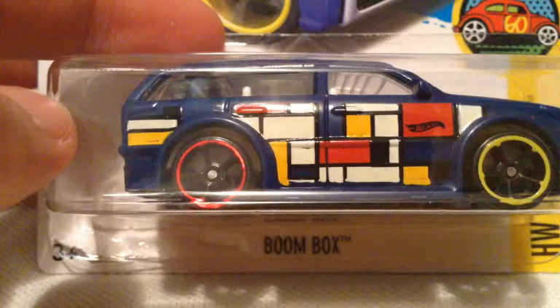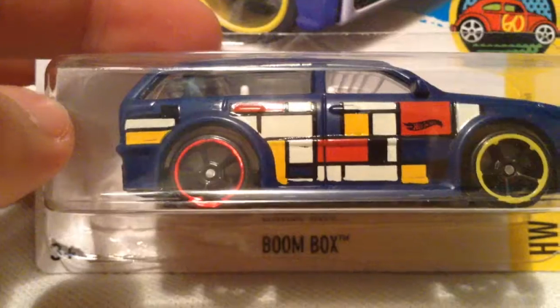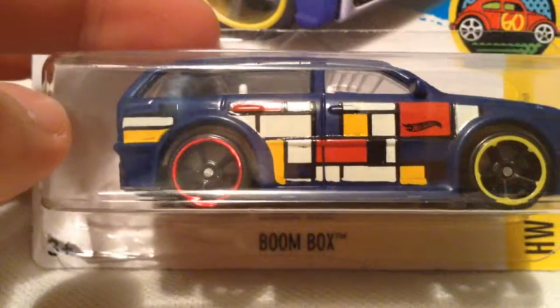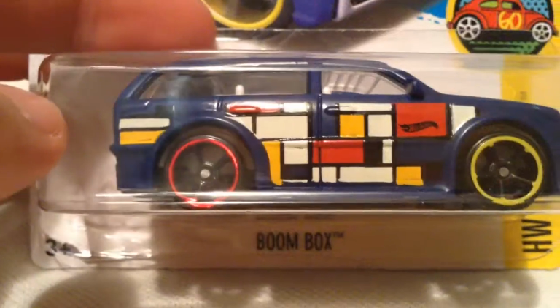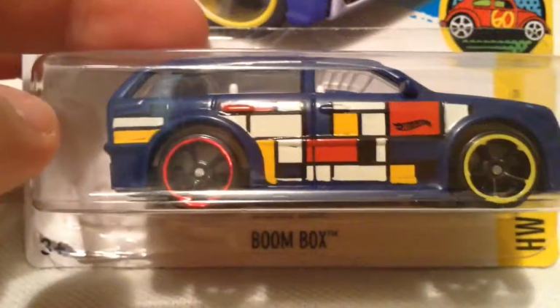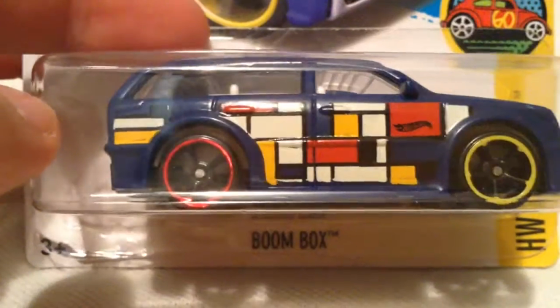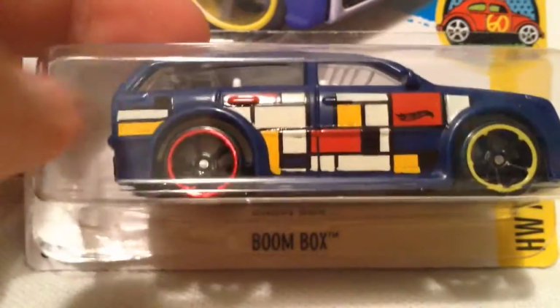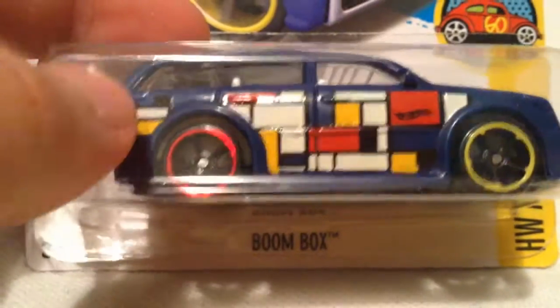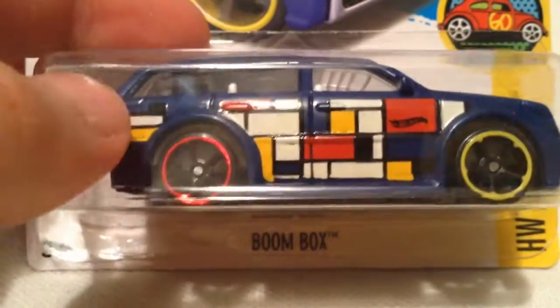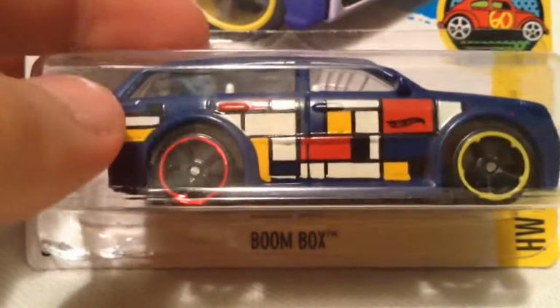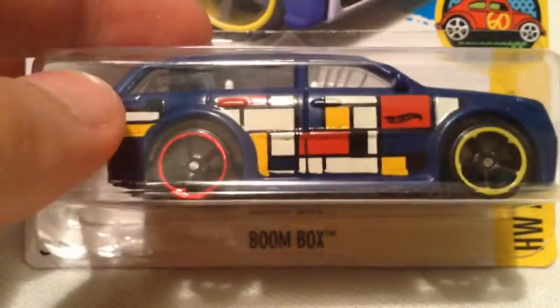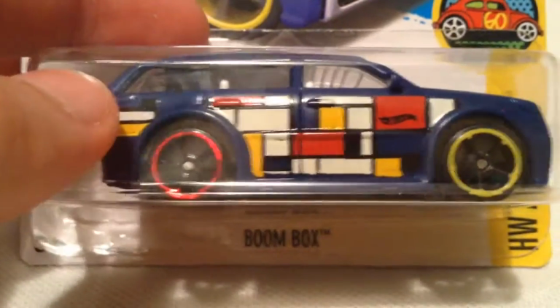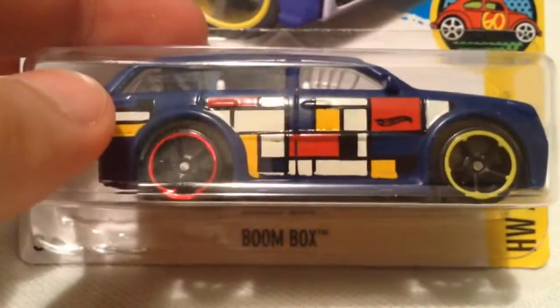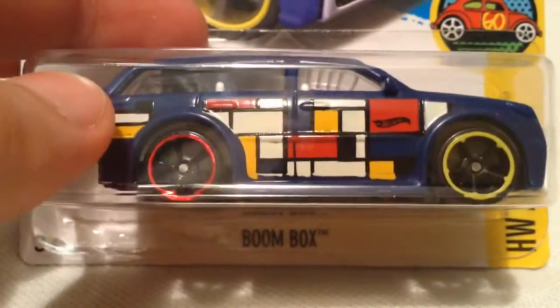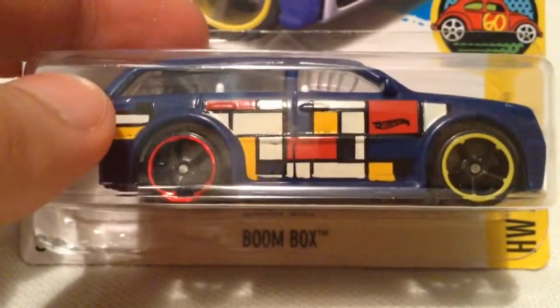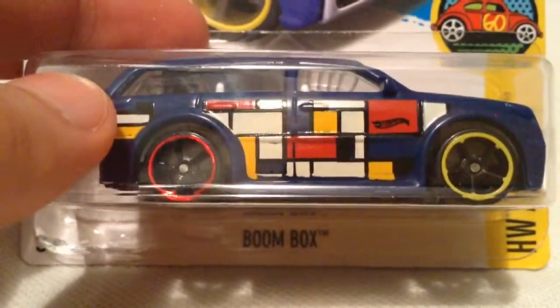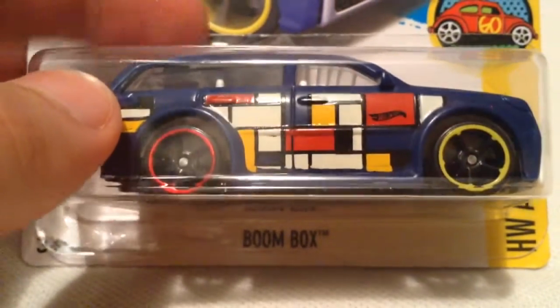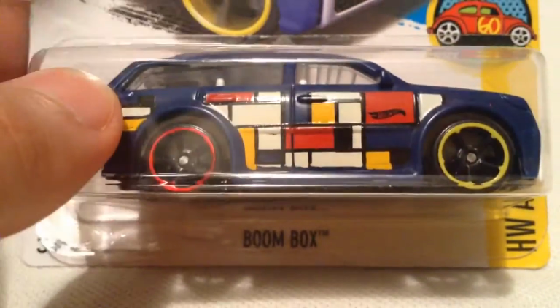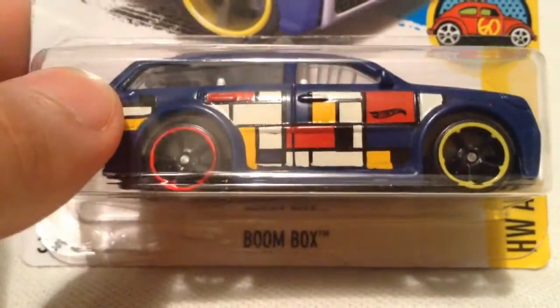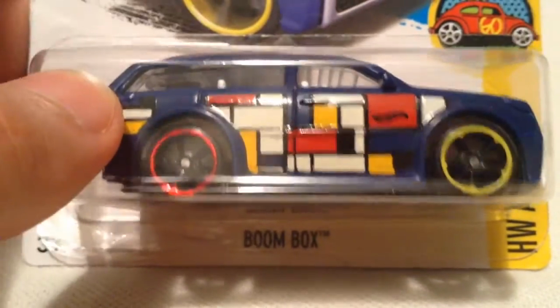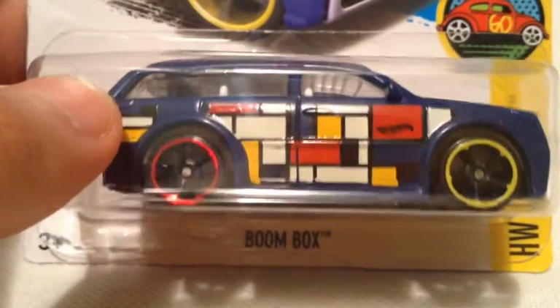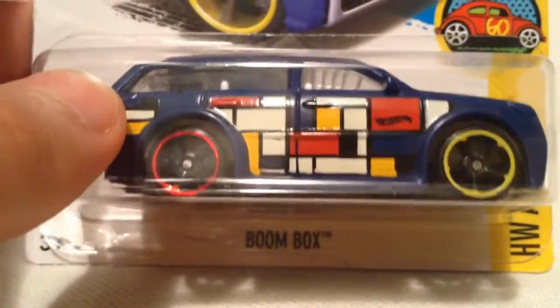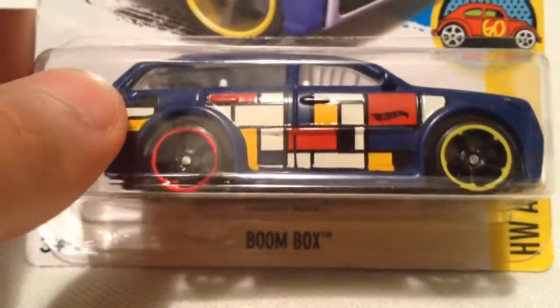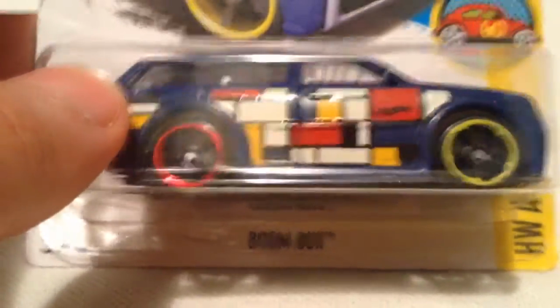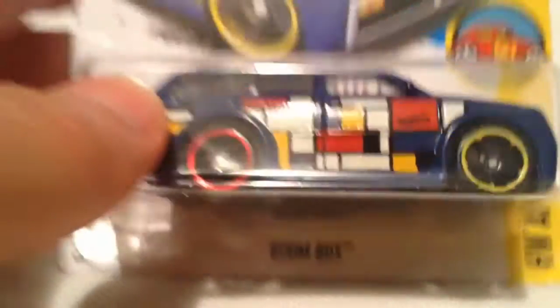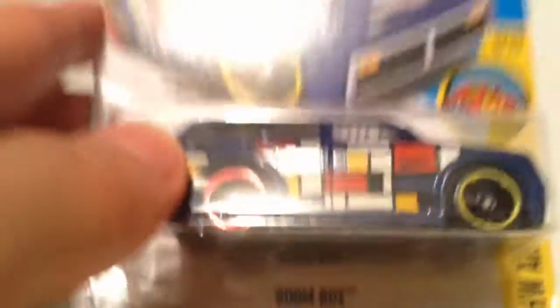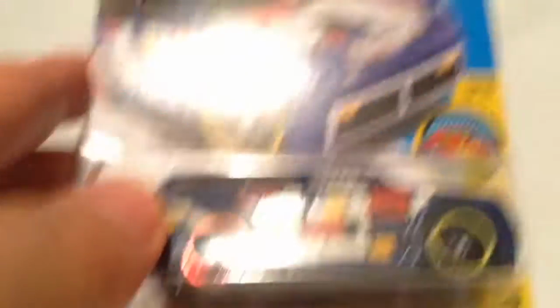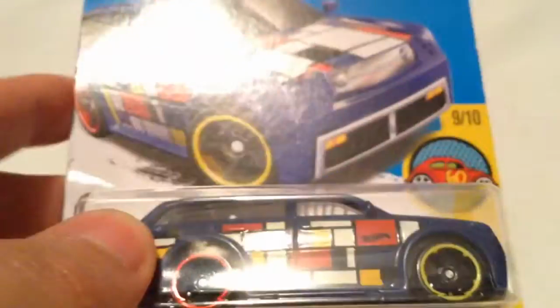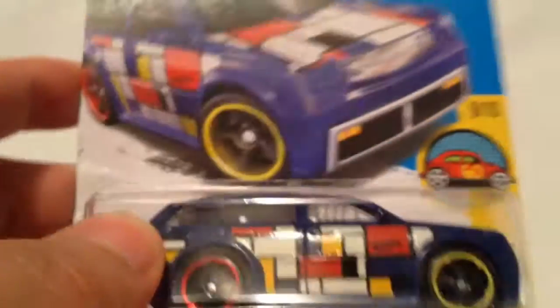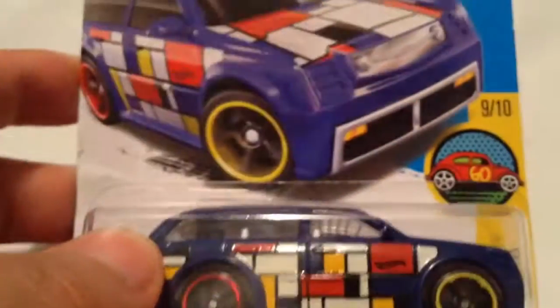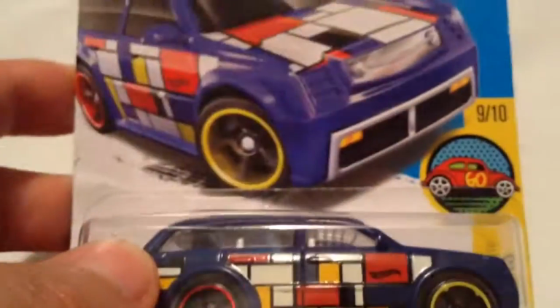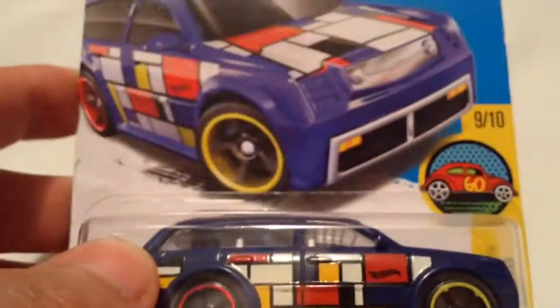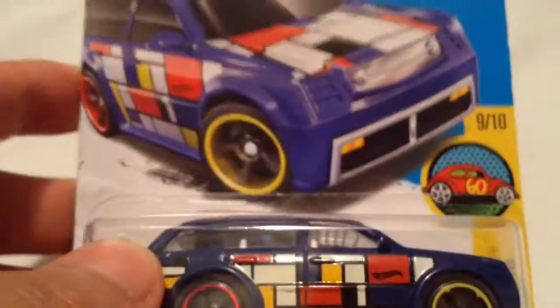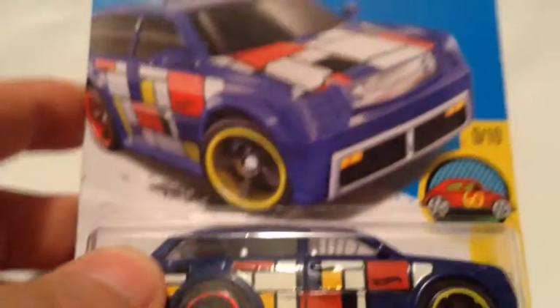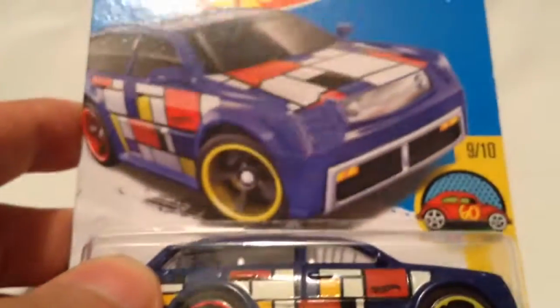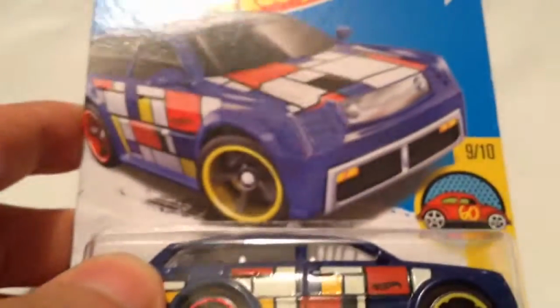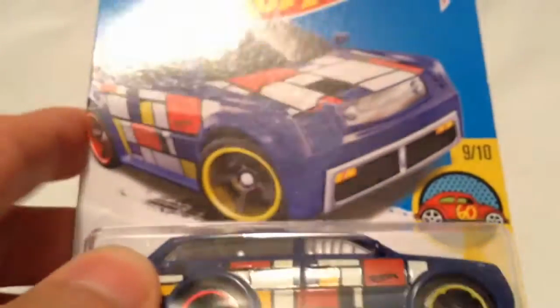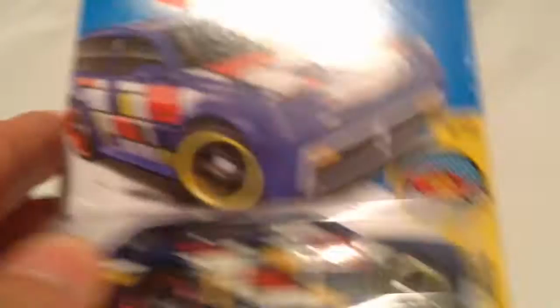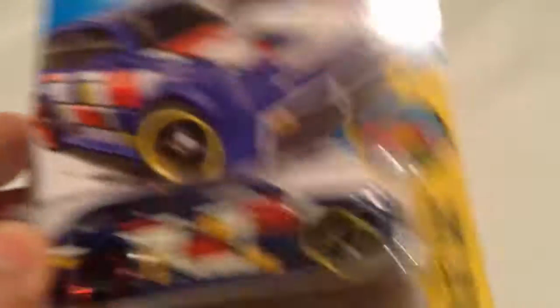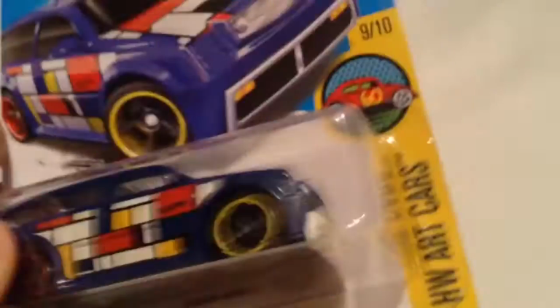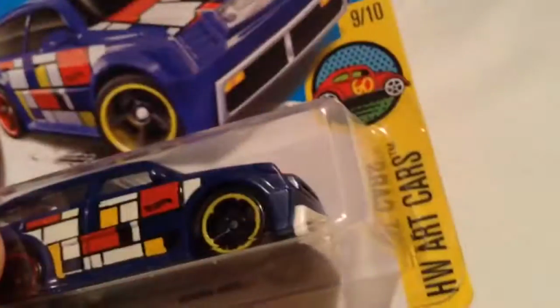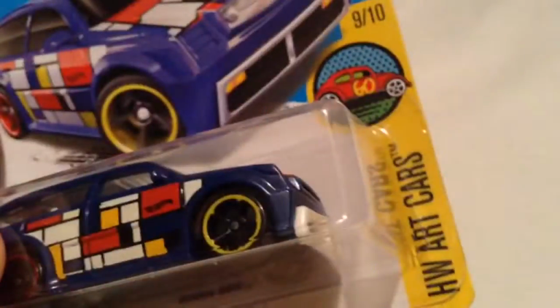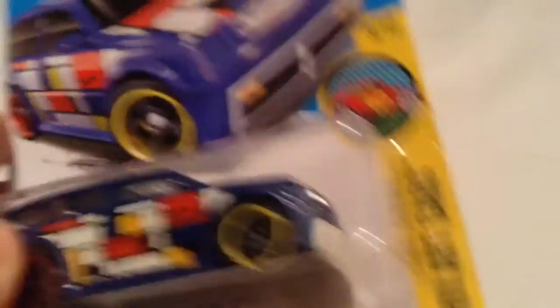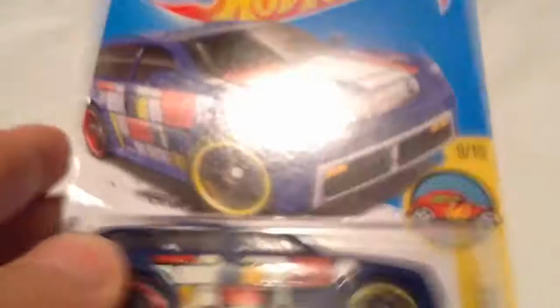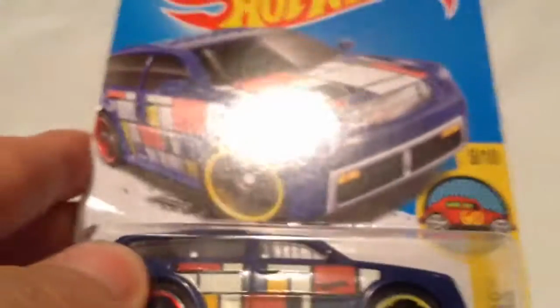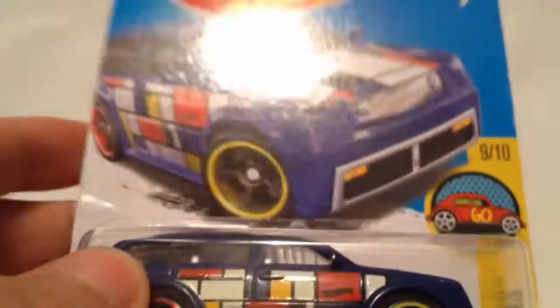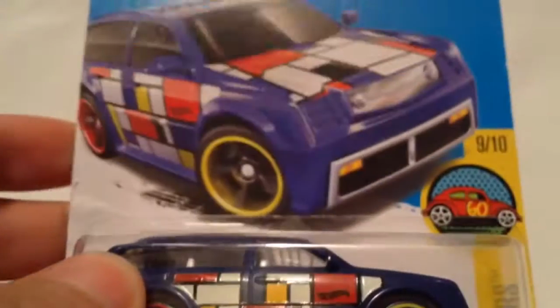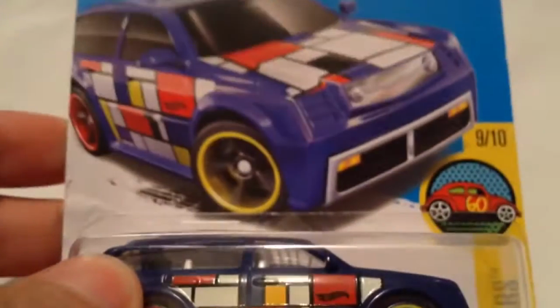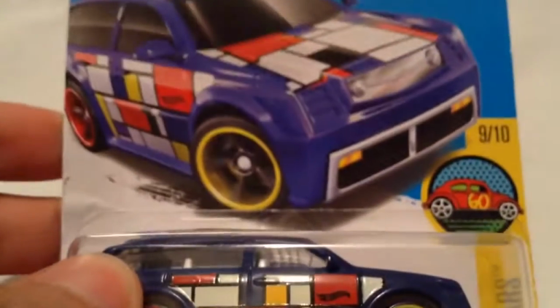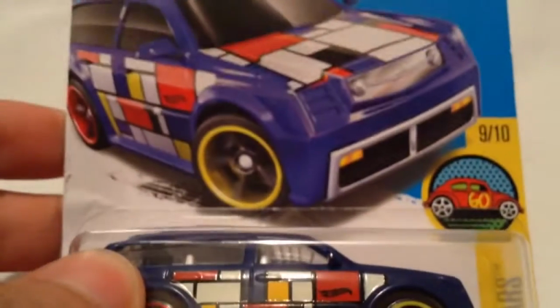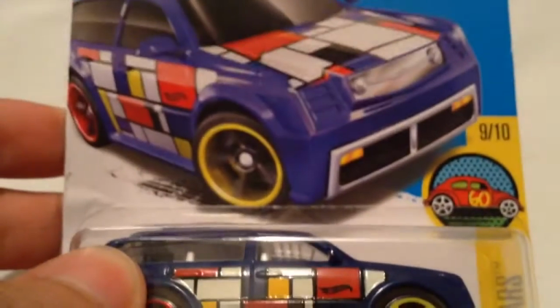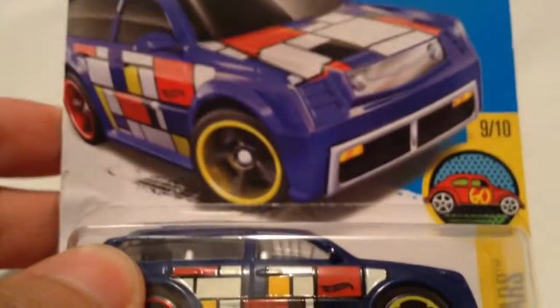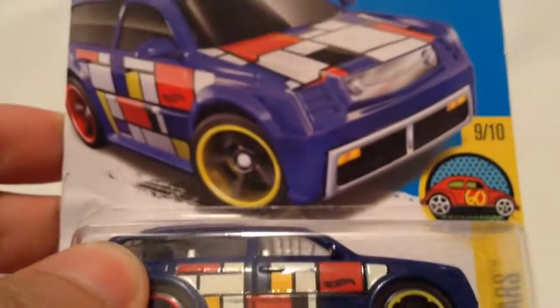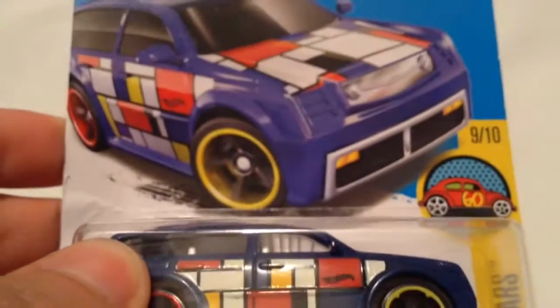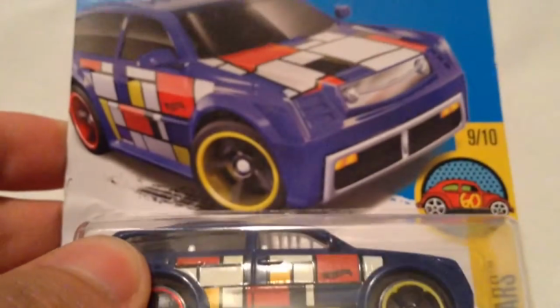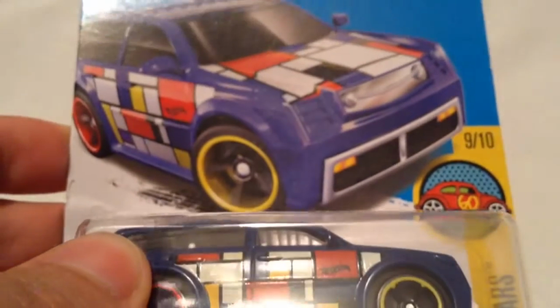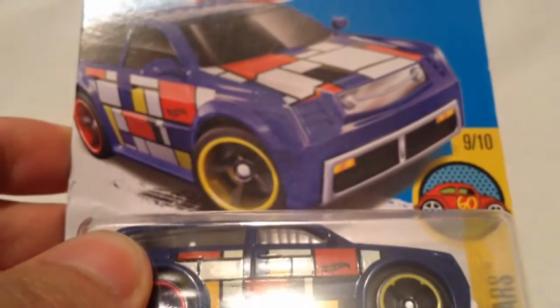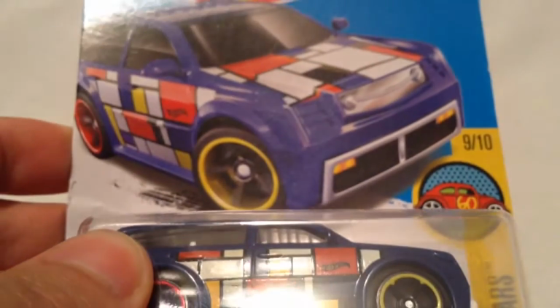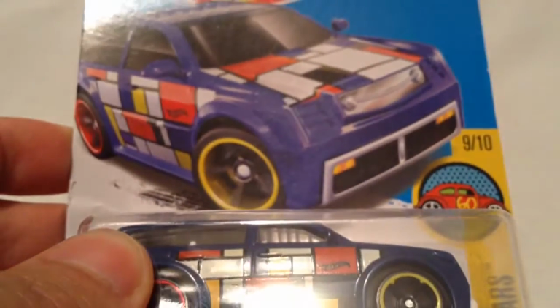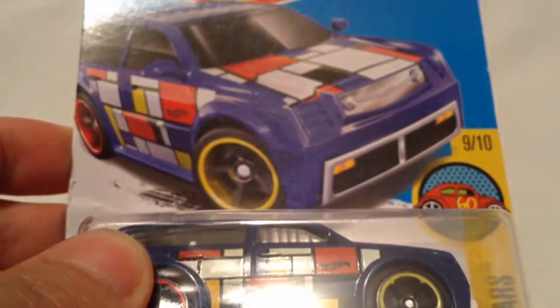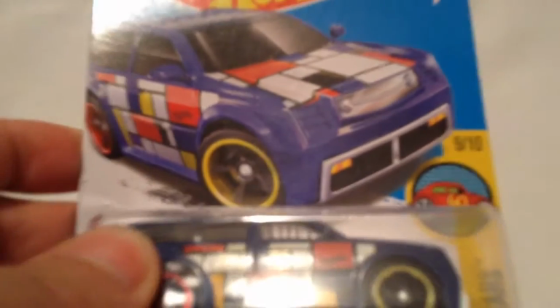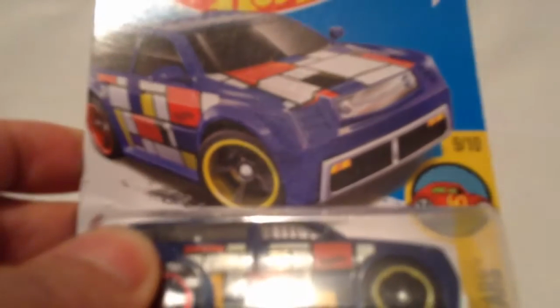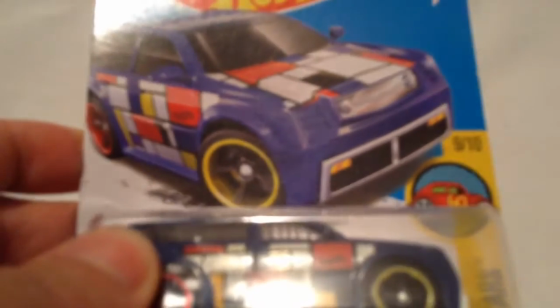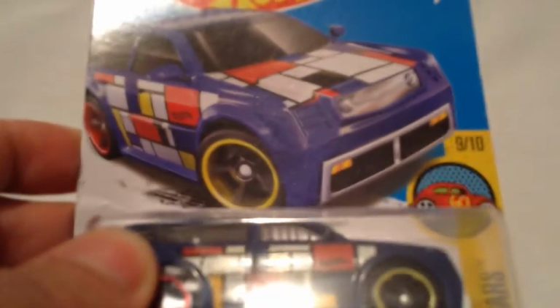Hey YouTube, it's me, Julian. Here's the Boombox Hot Wheels Art Car for 2016. There's the card art. Check that out.